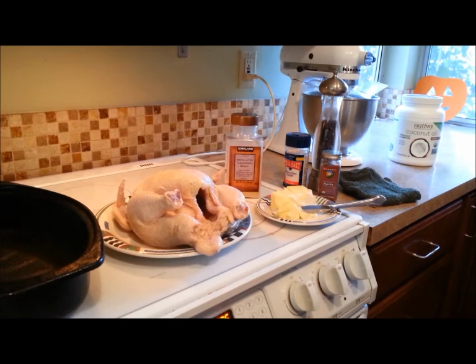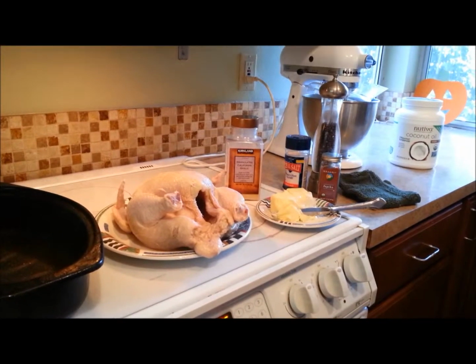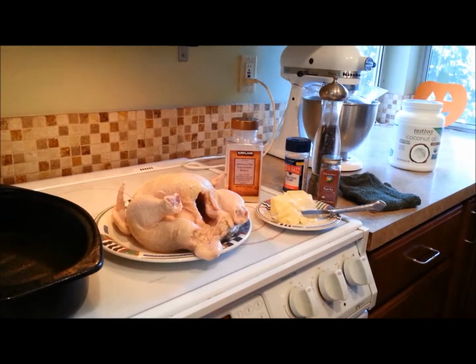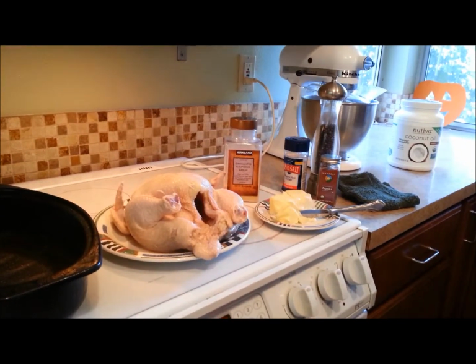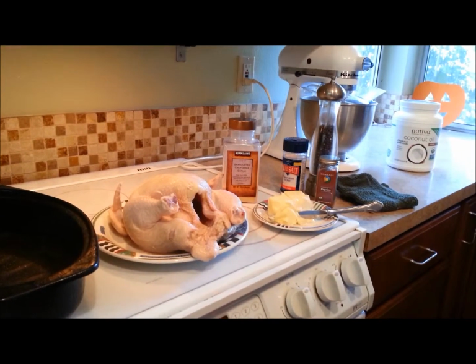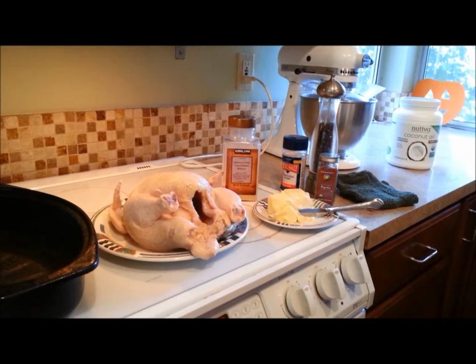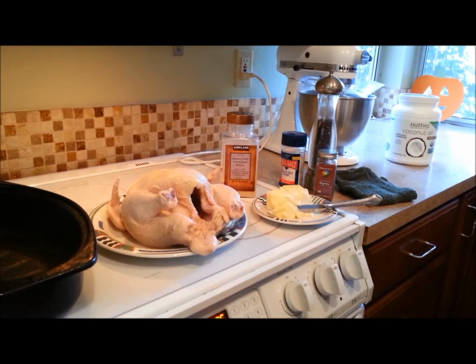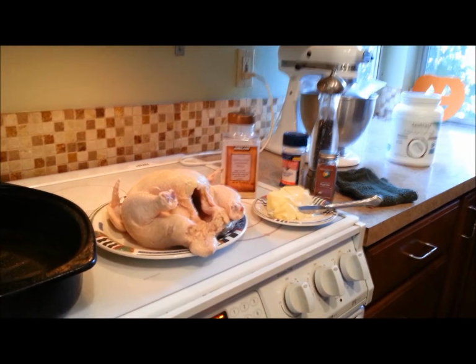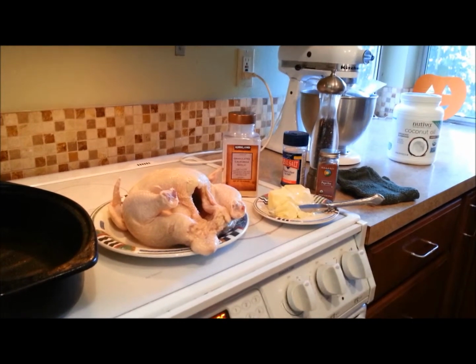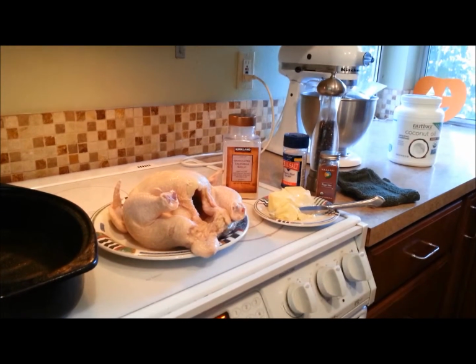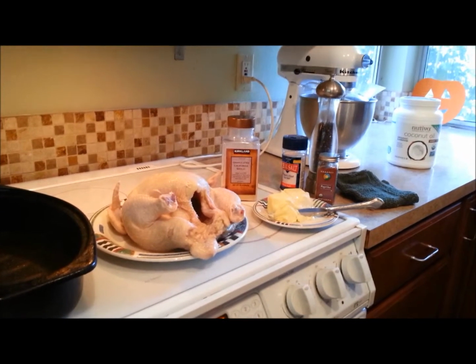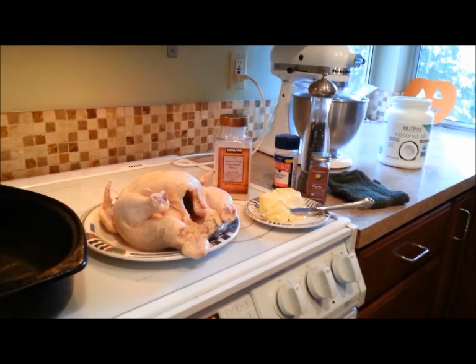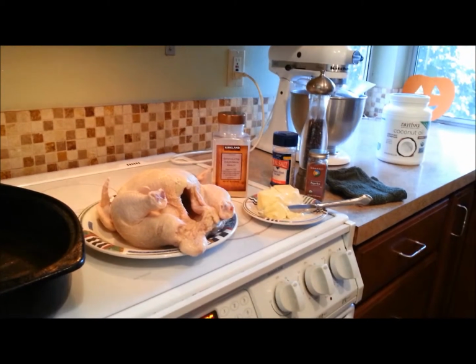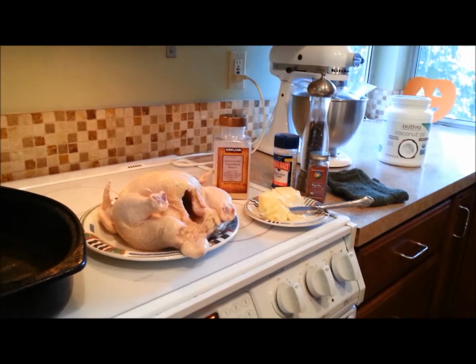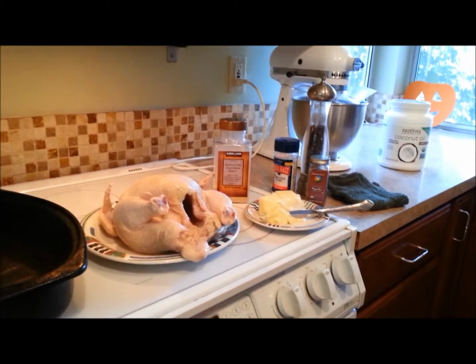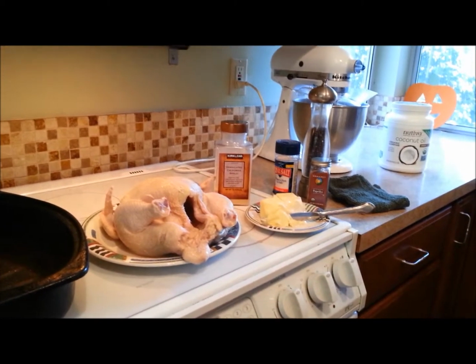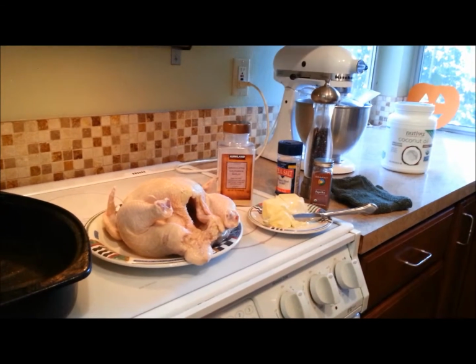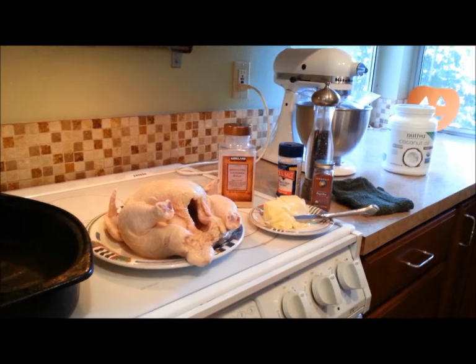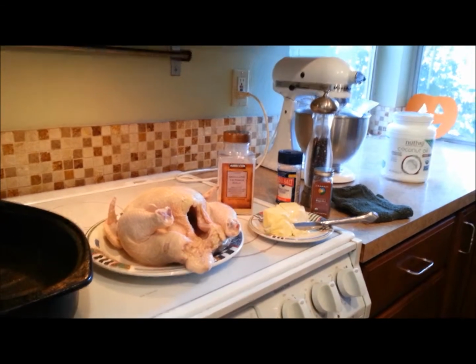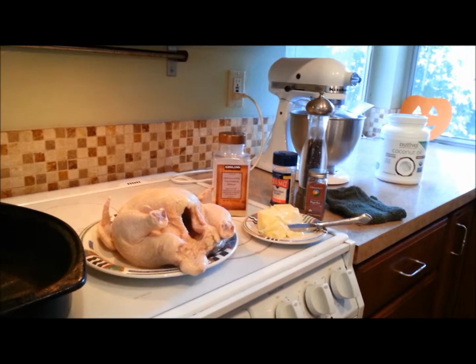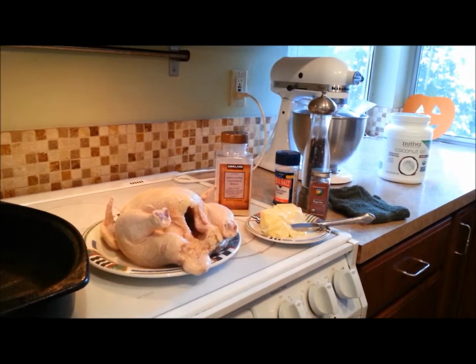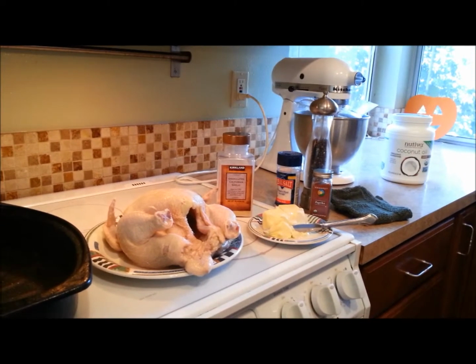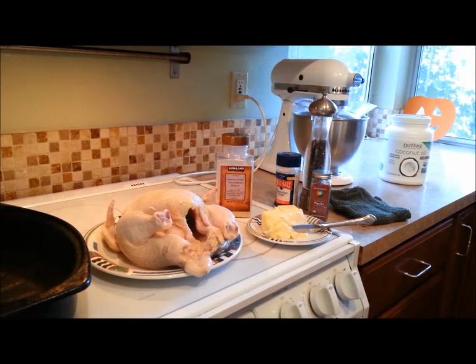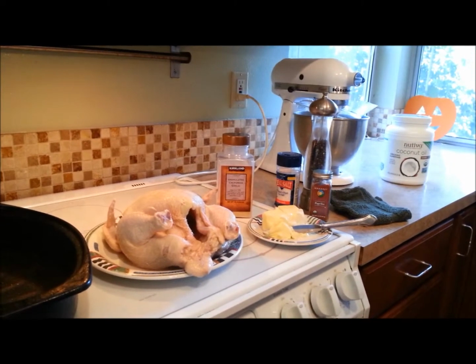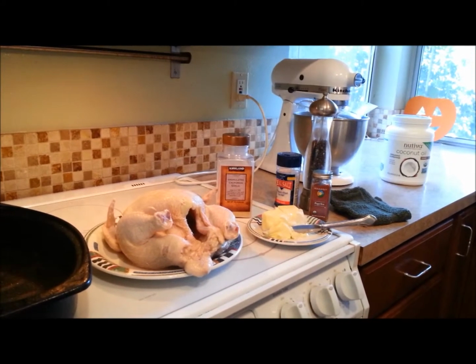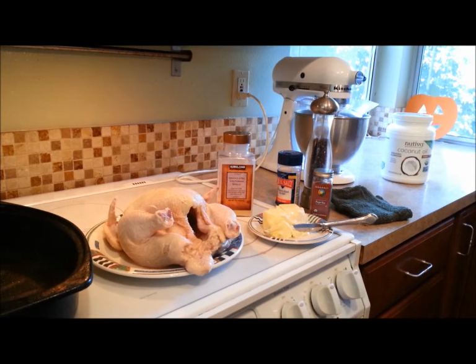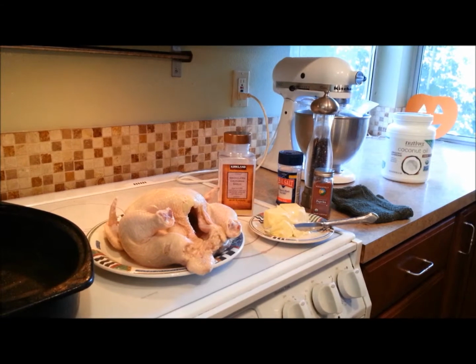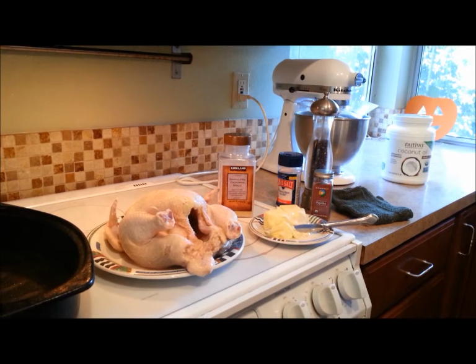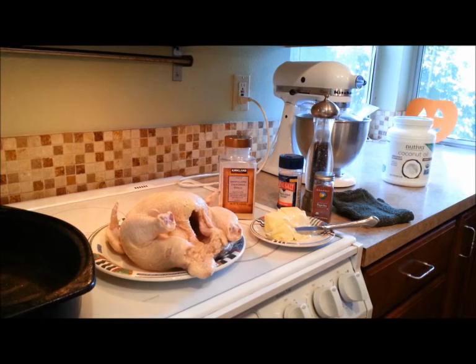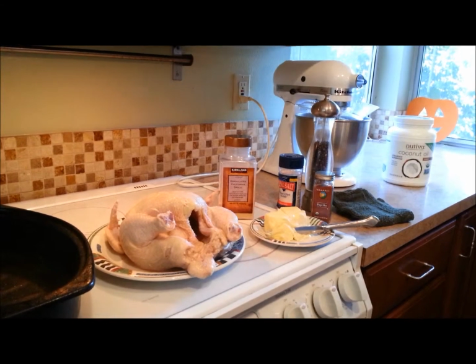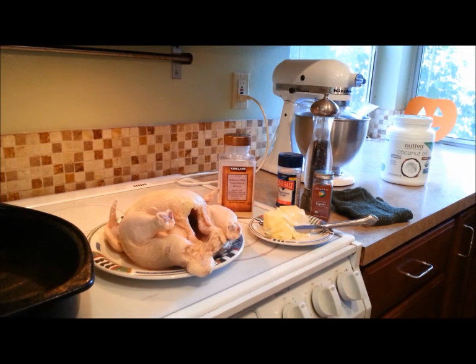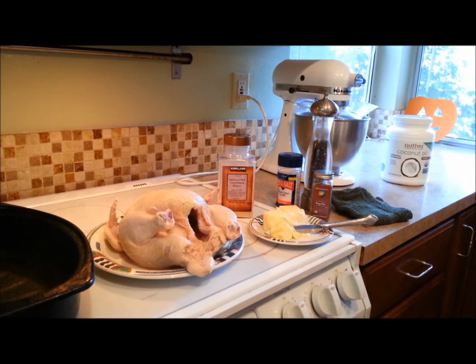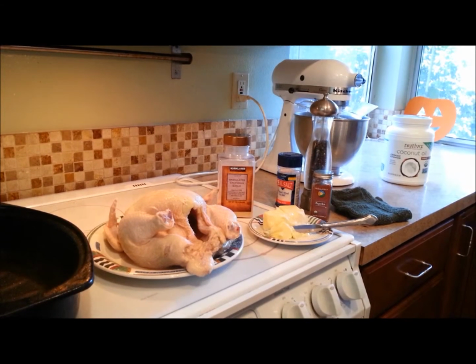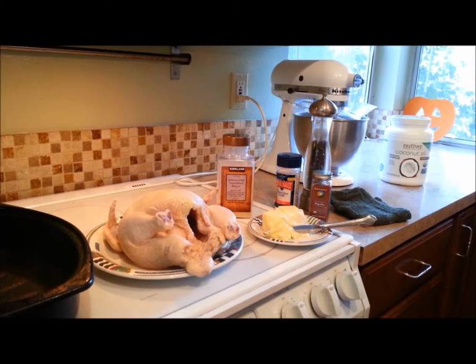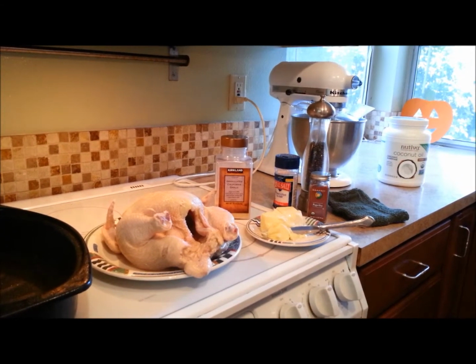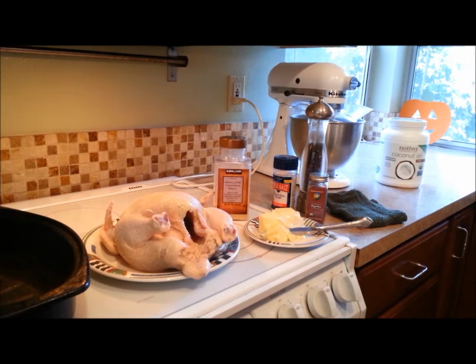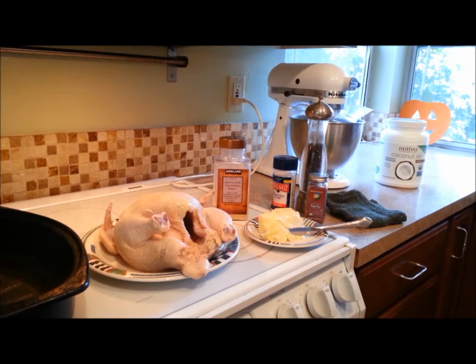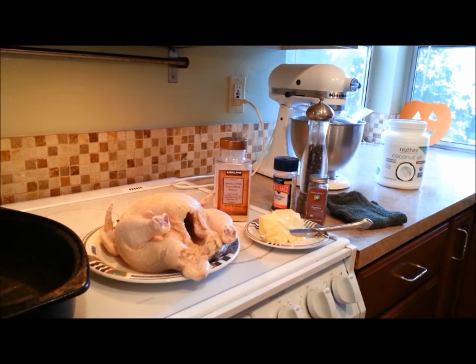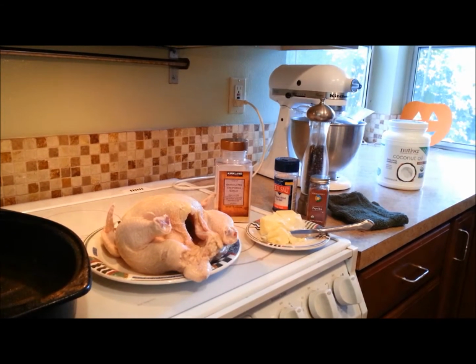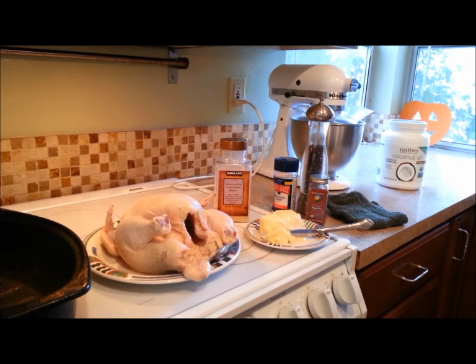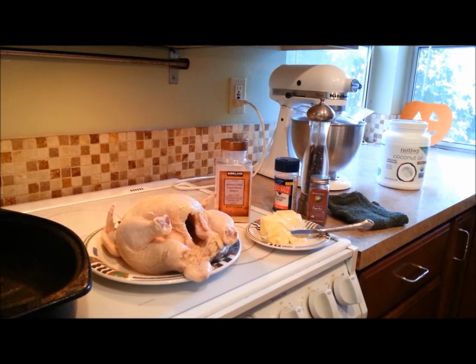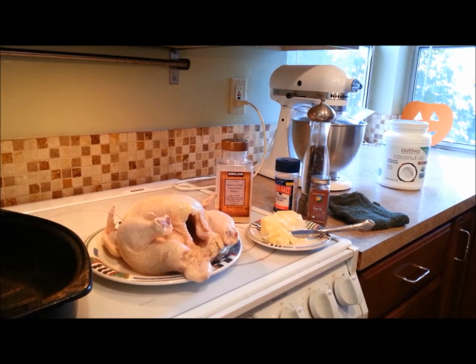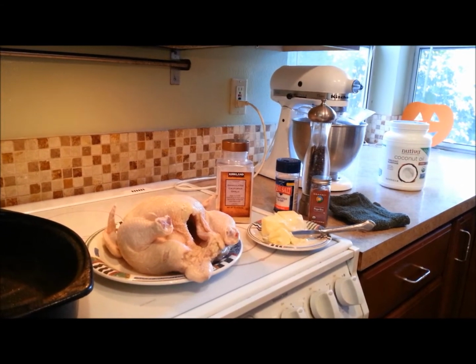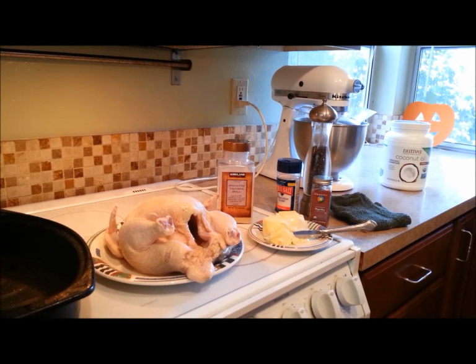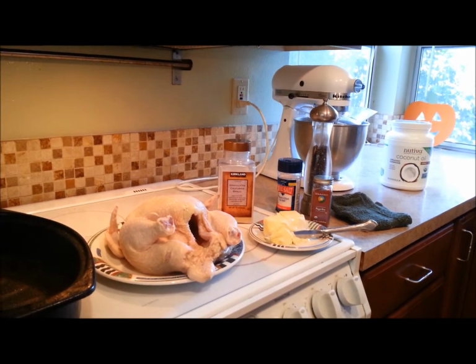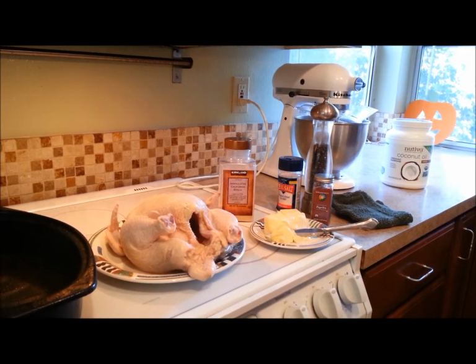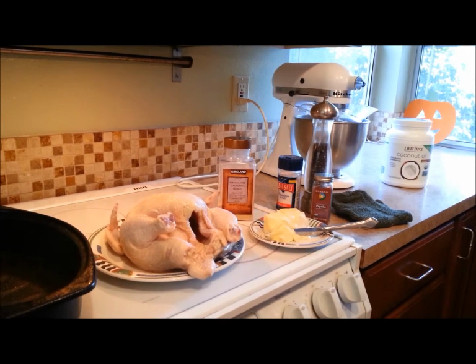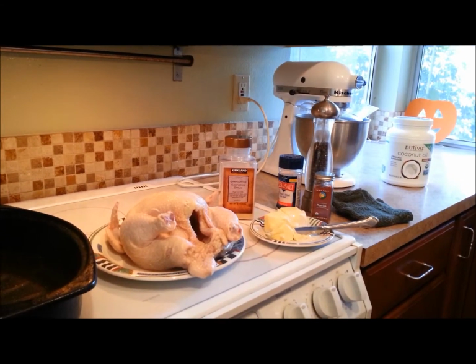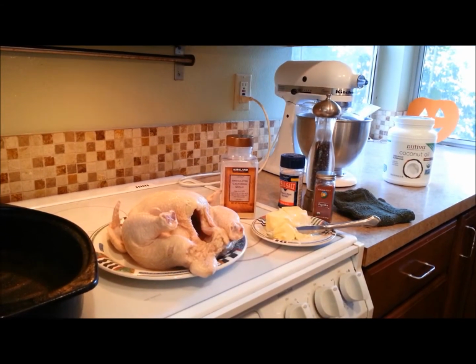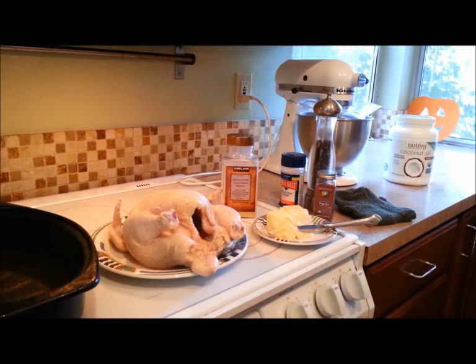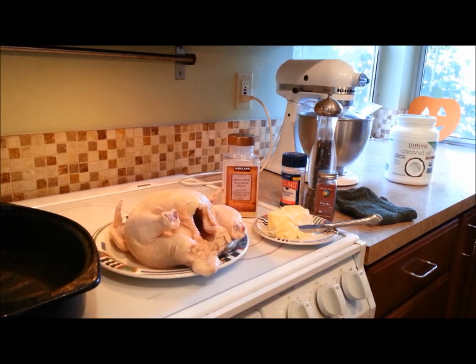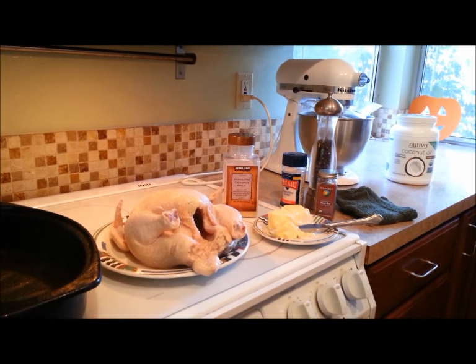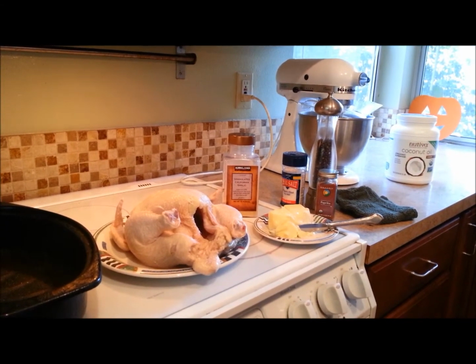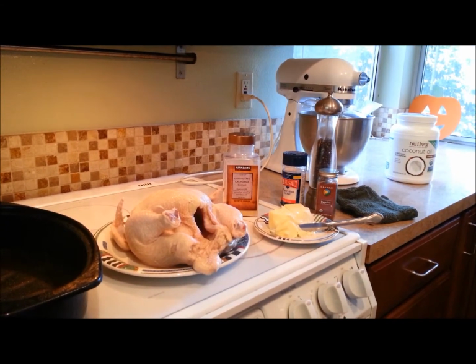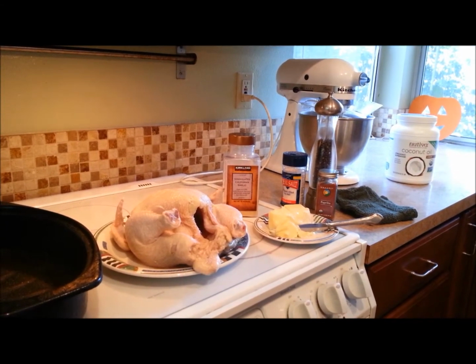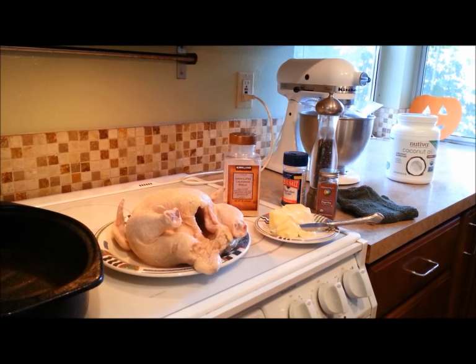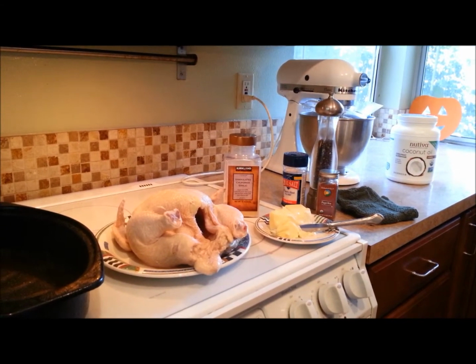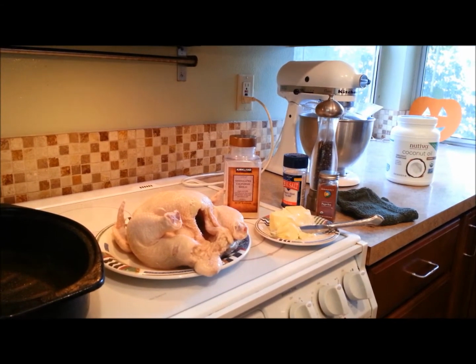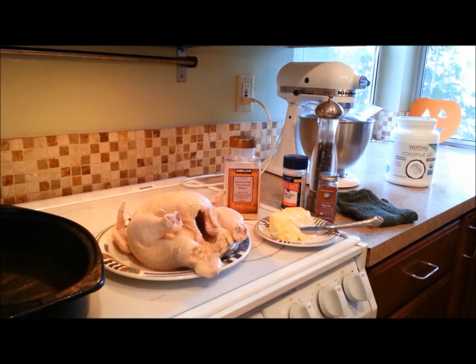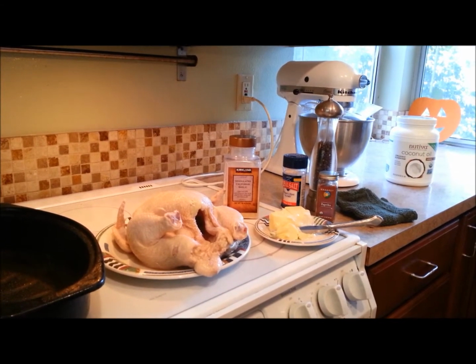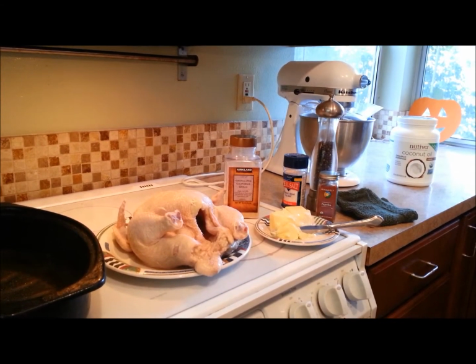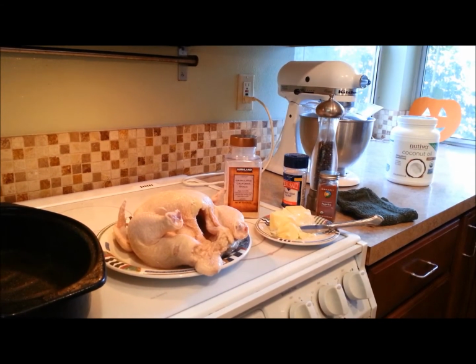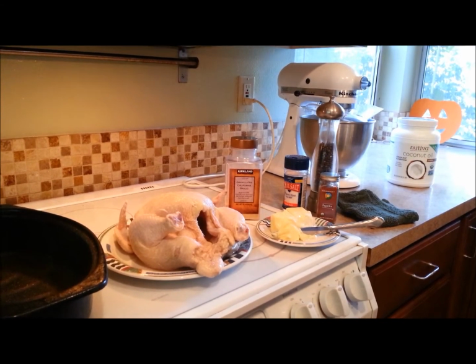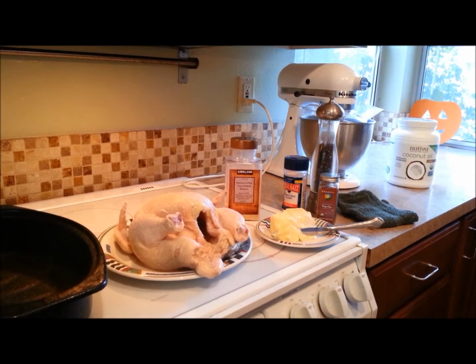Hi, this is Lexi Sandefur with Champion Chiropractic Center. I'm the nutritional therapist and today I'm going to teach you how to make a roast chicken.